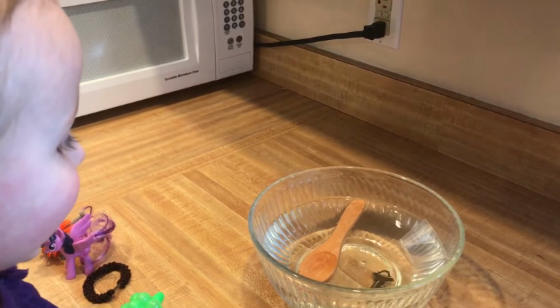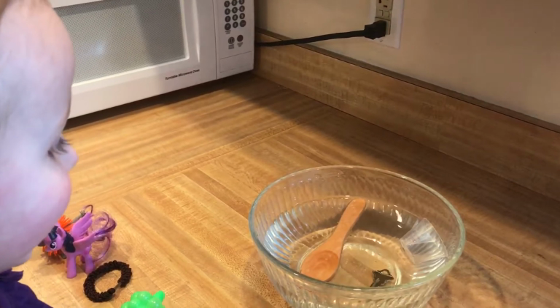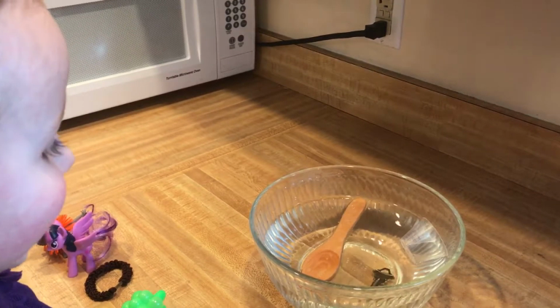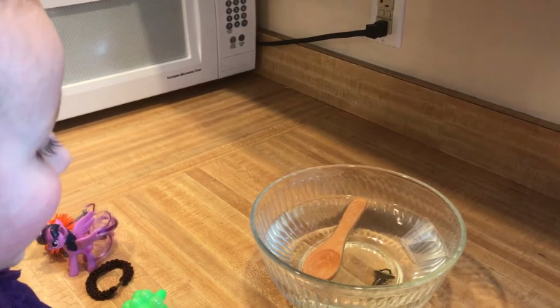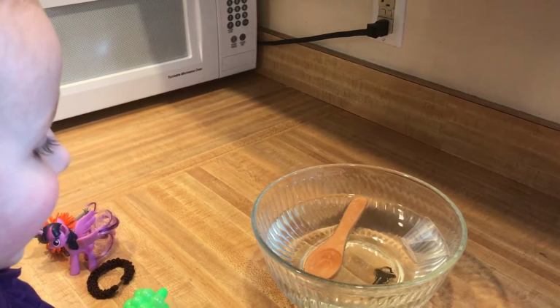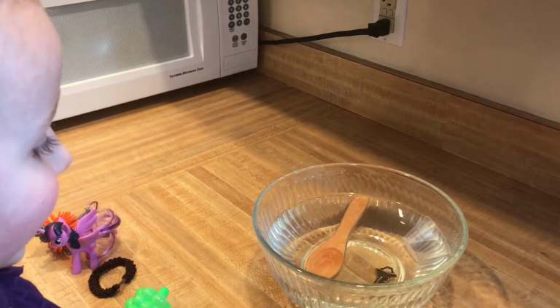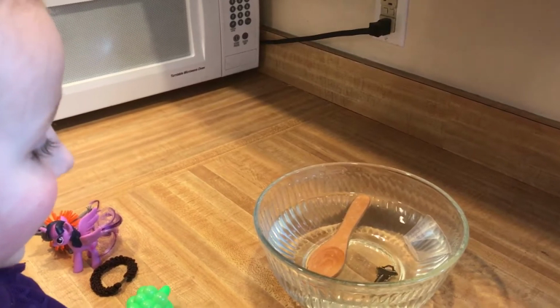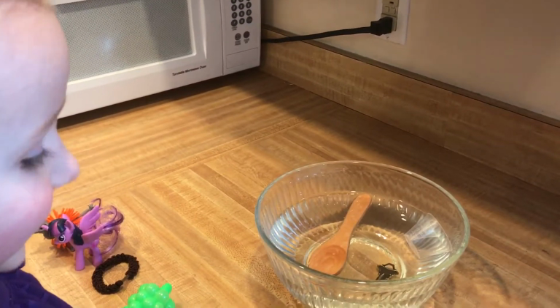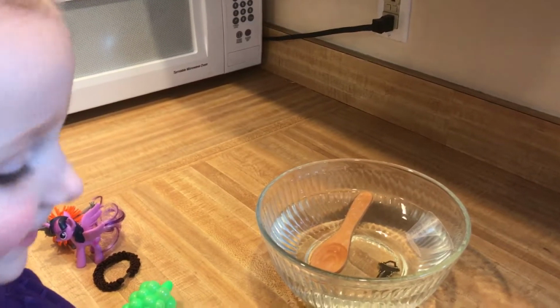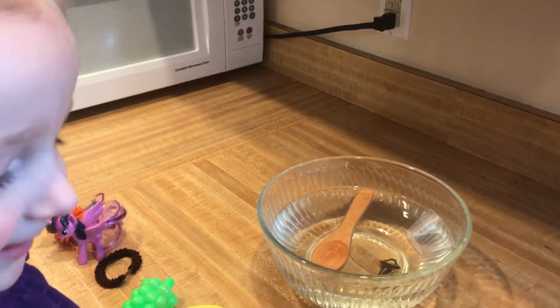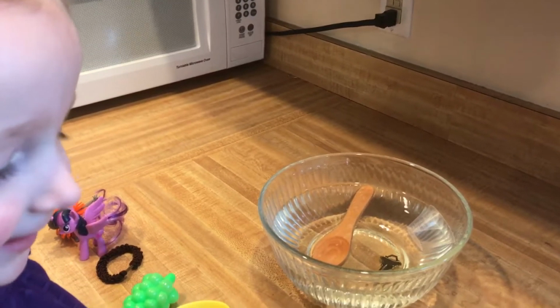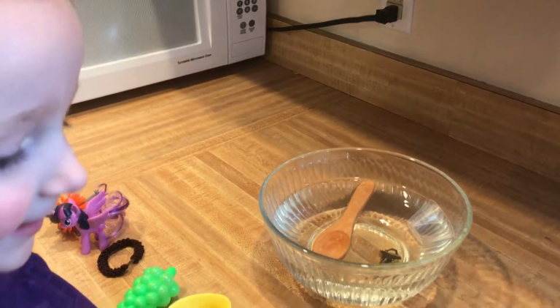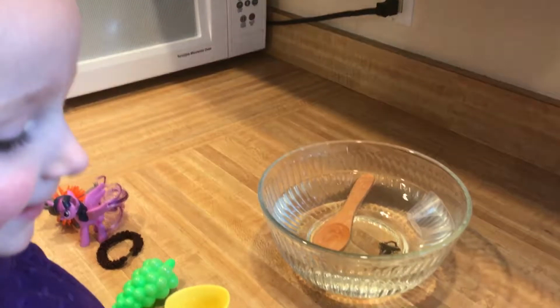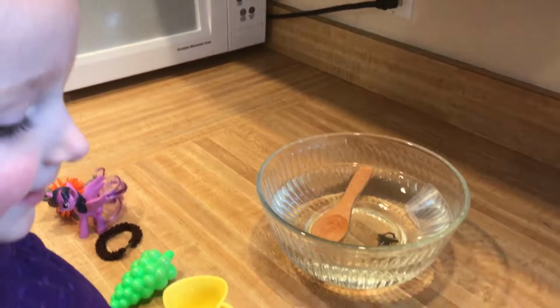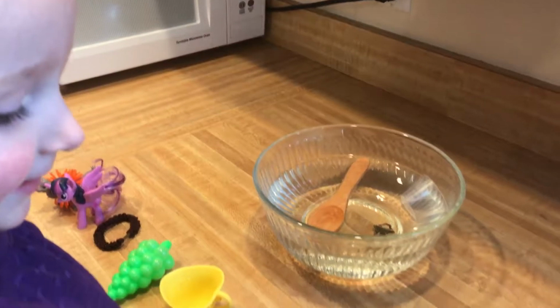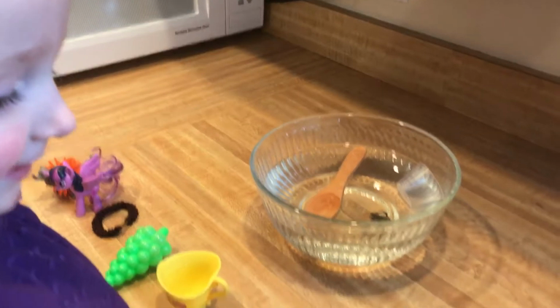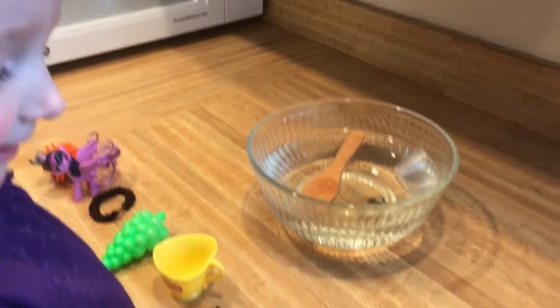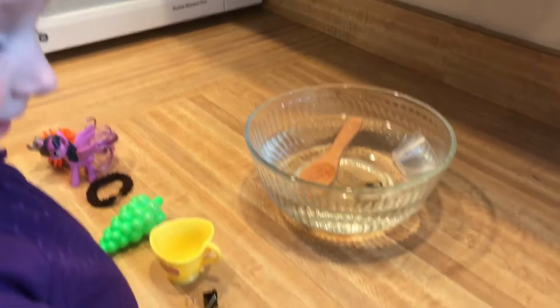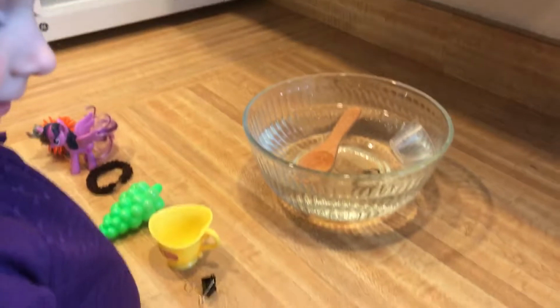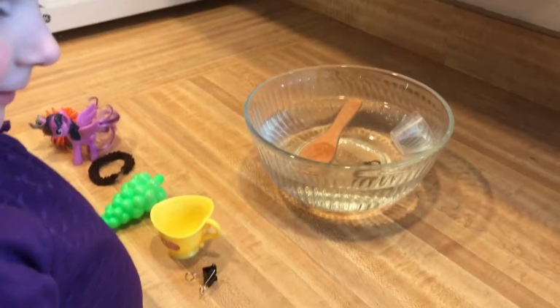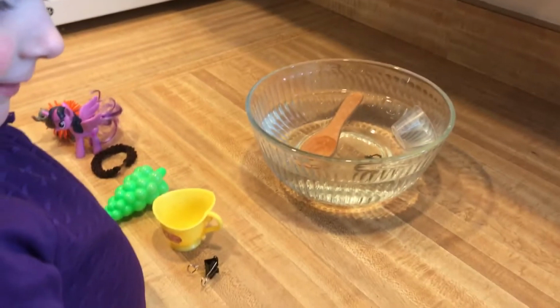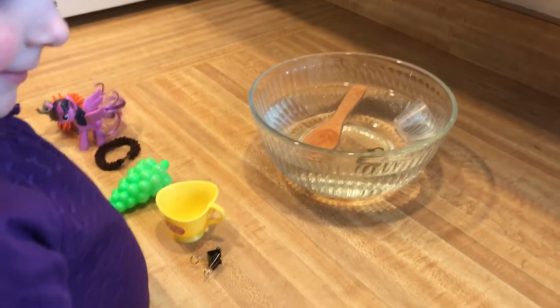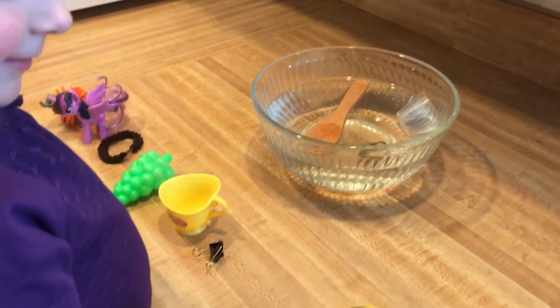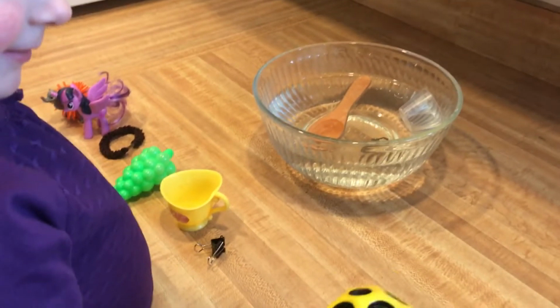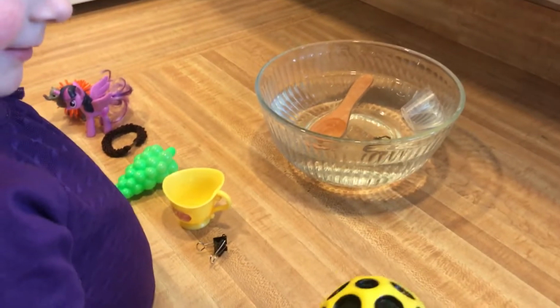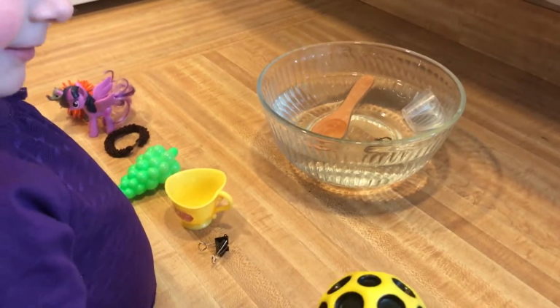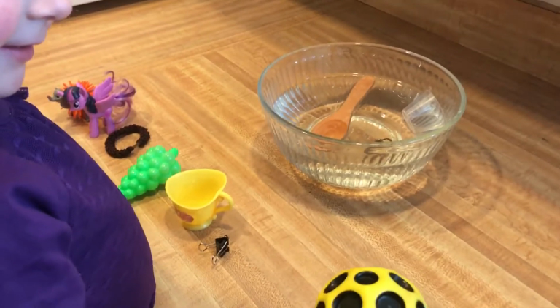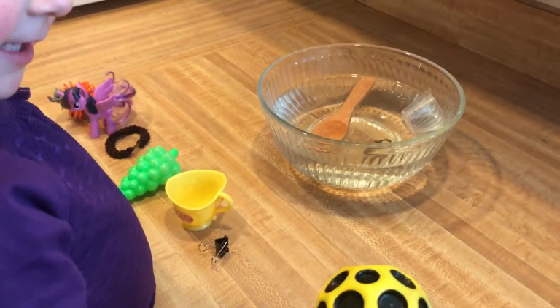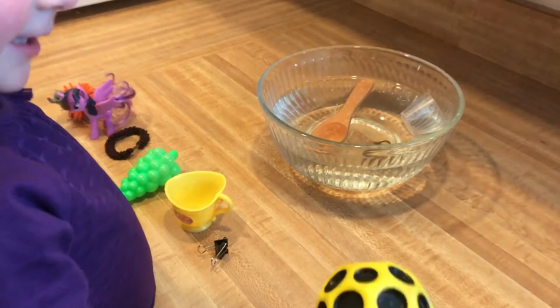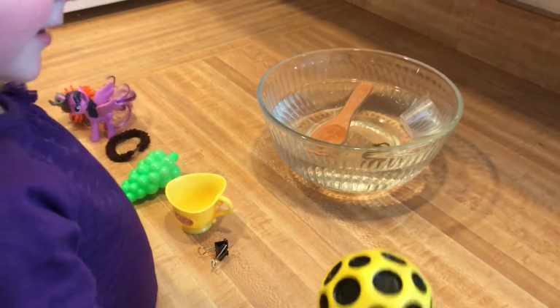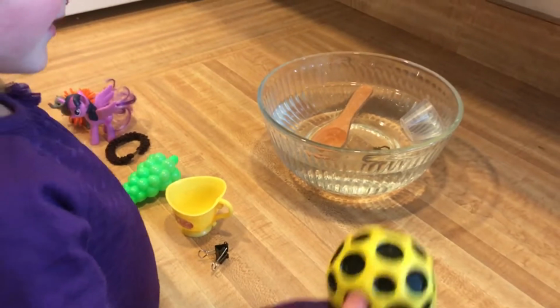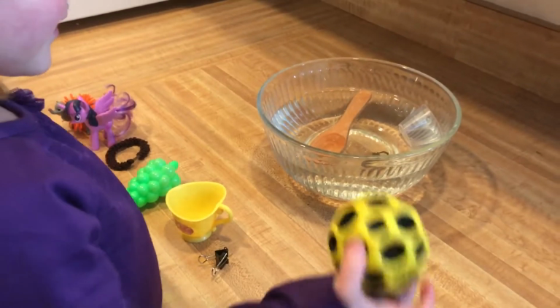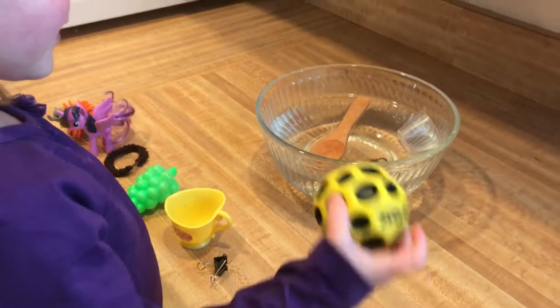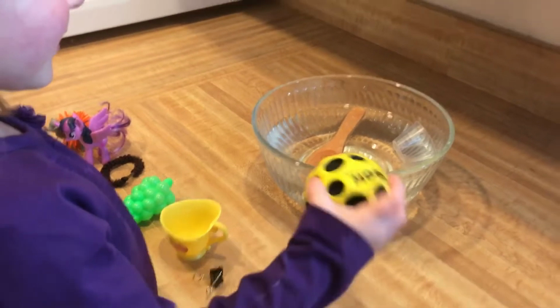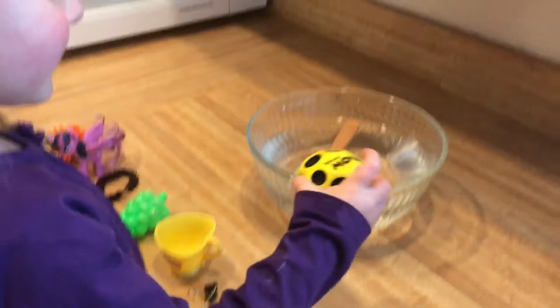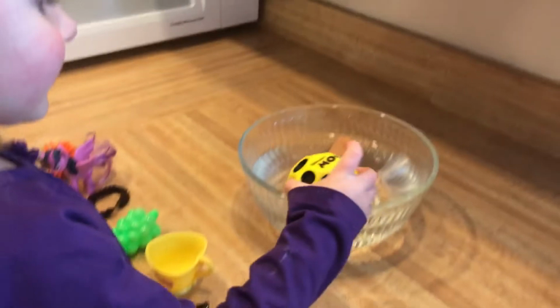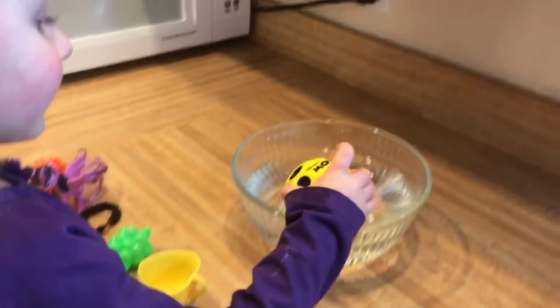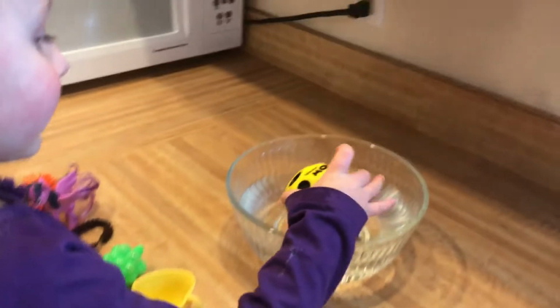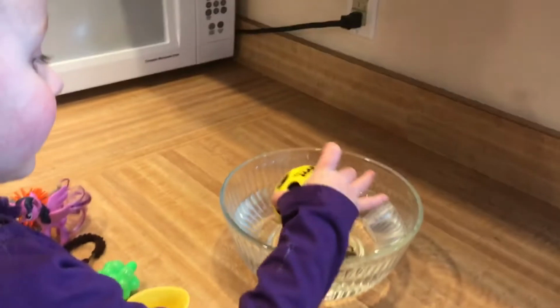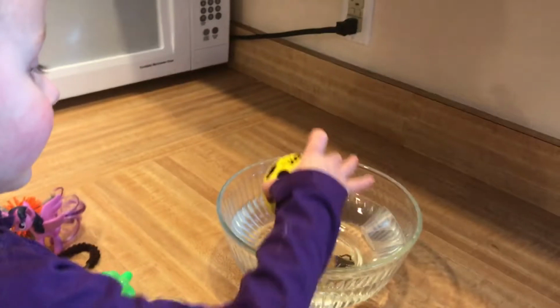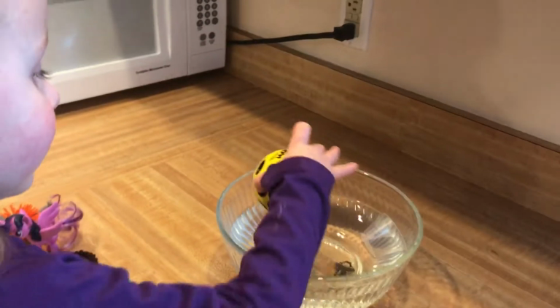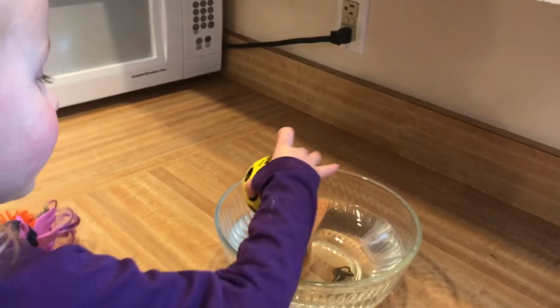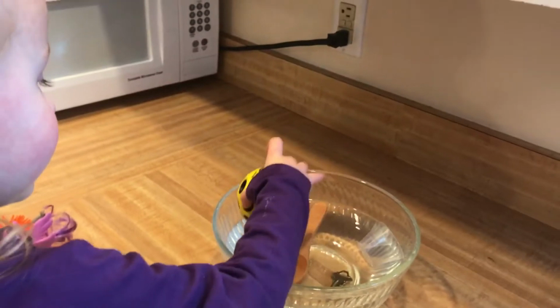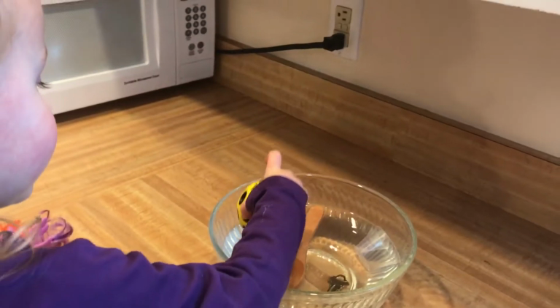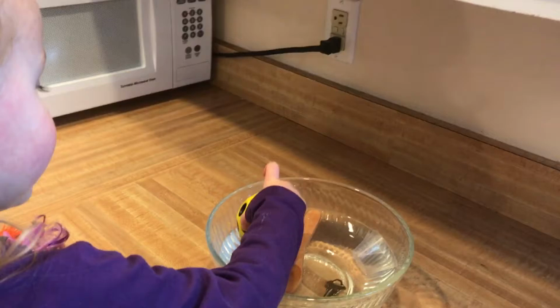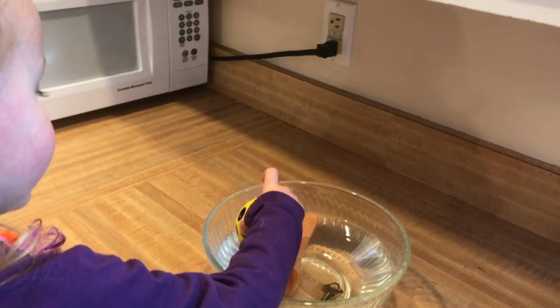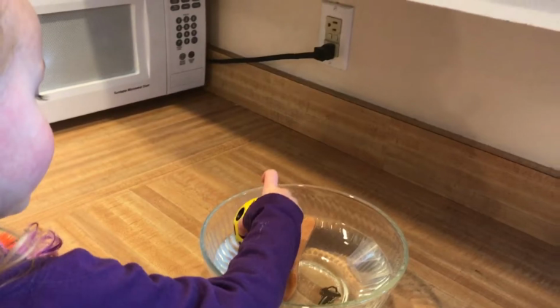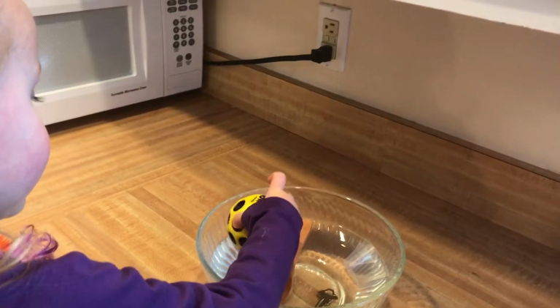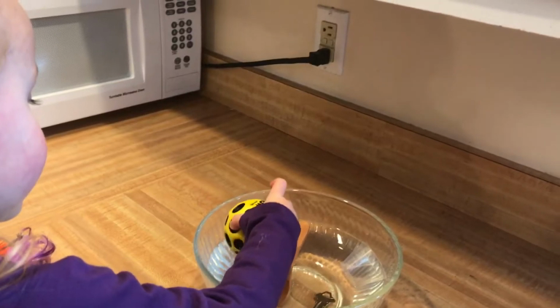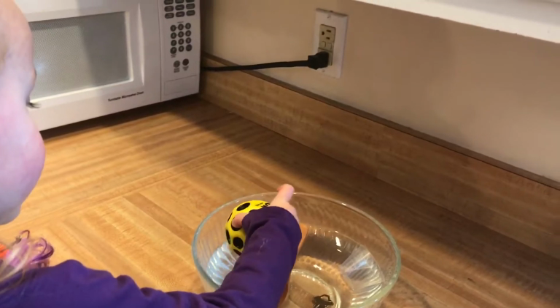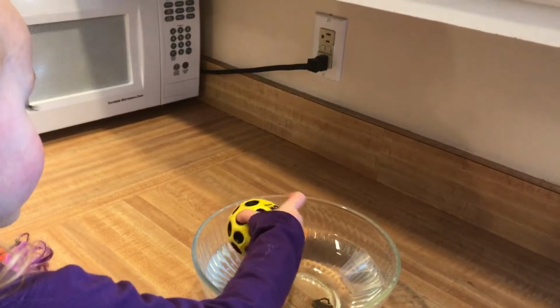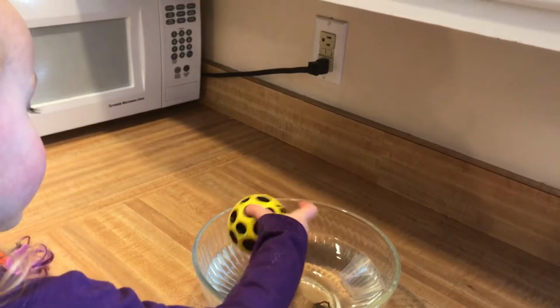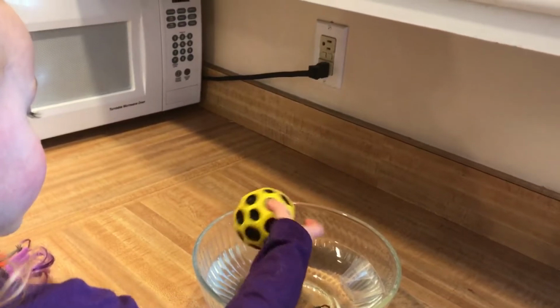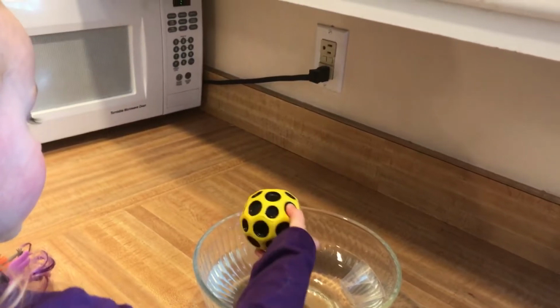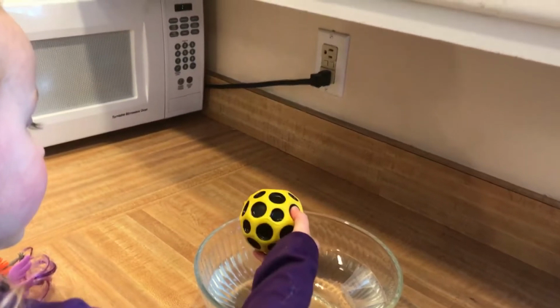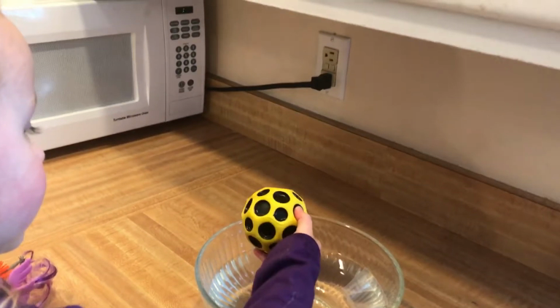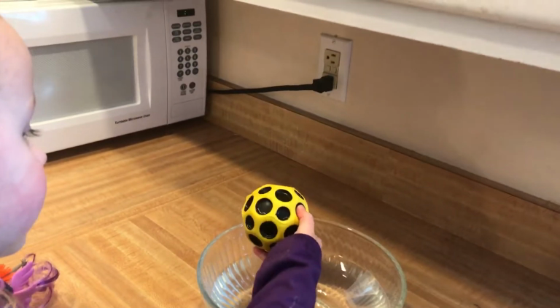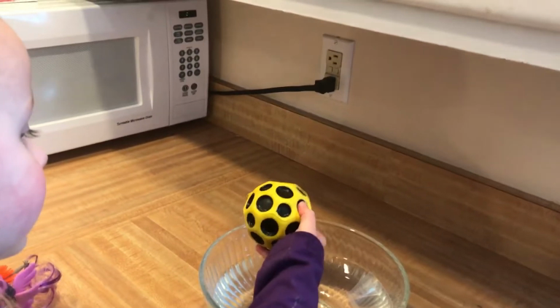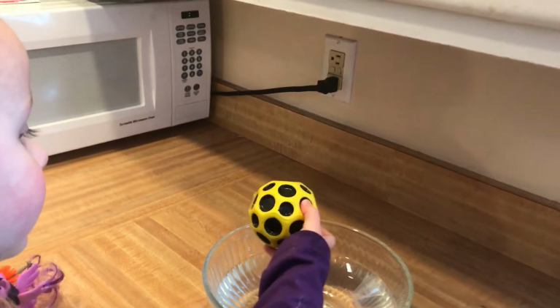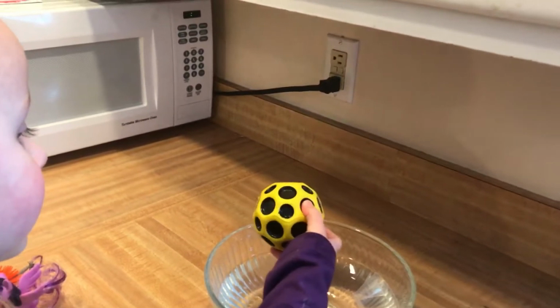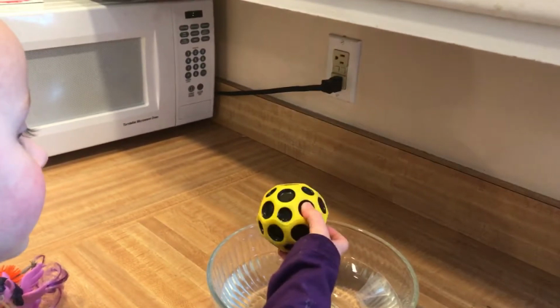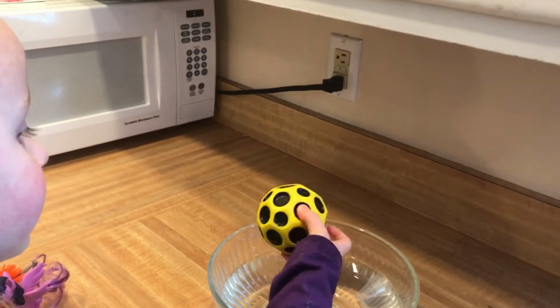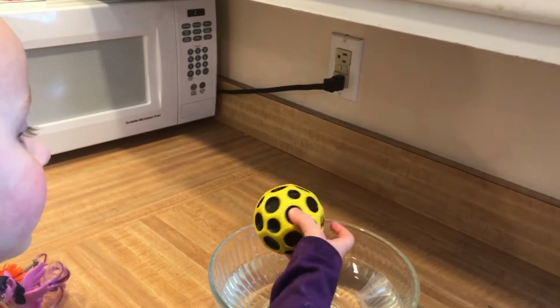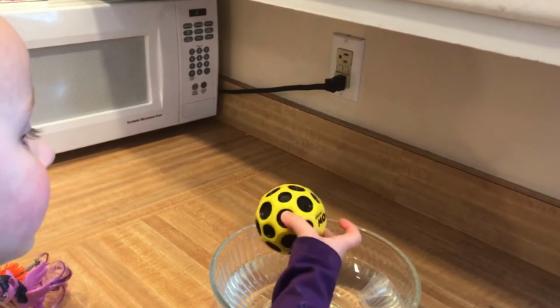What do you got? Floats. You think the key's going to float? Sink. It sinks!